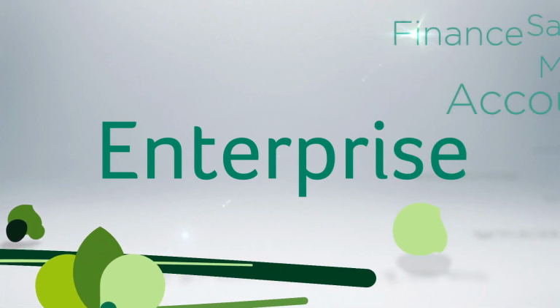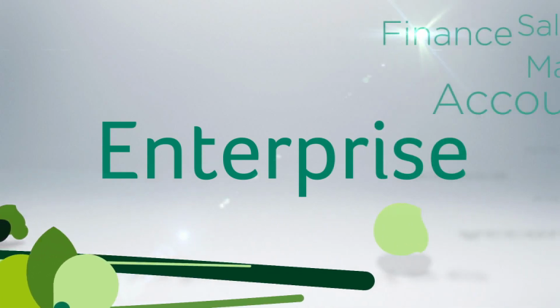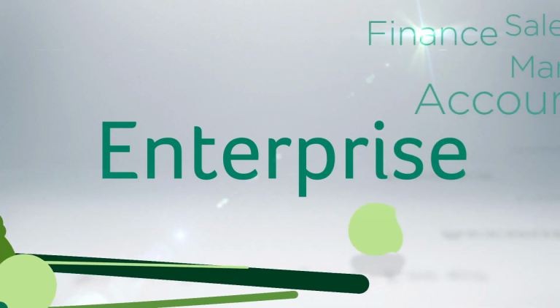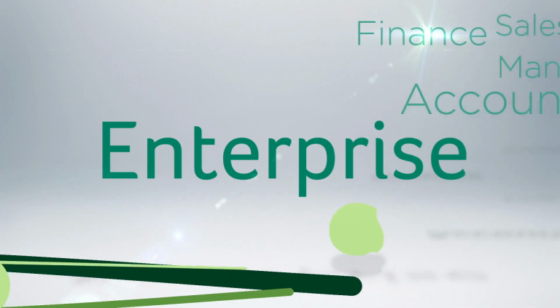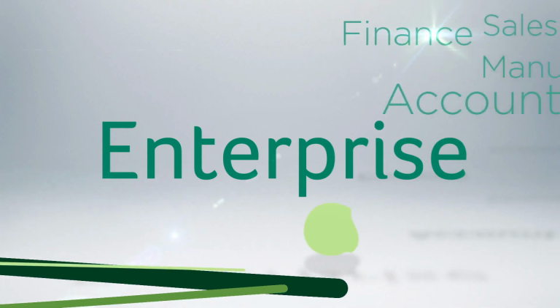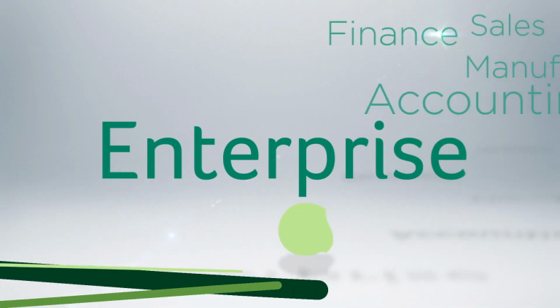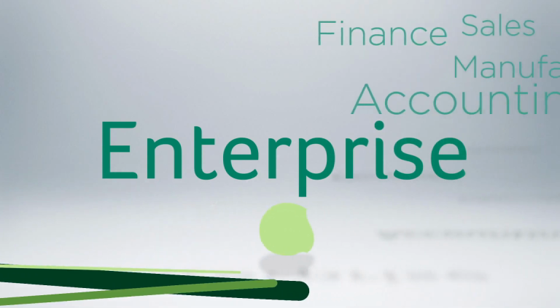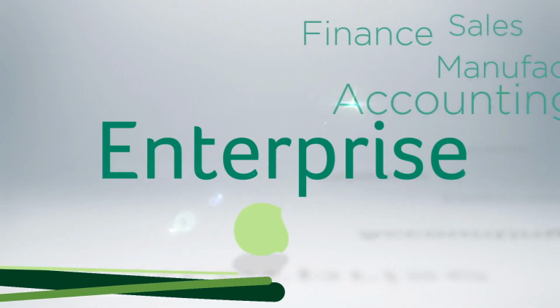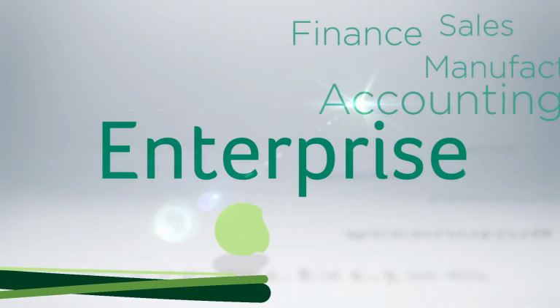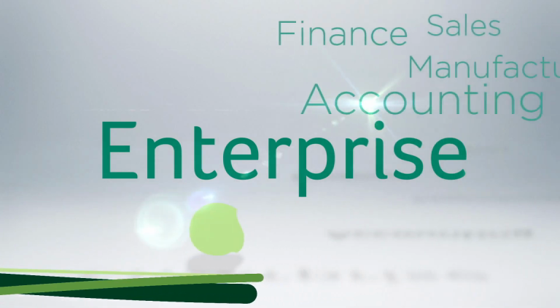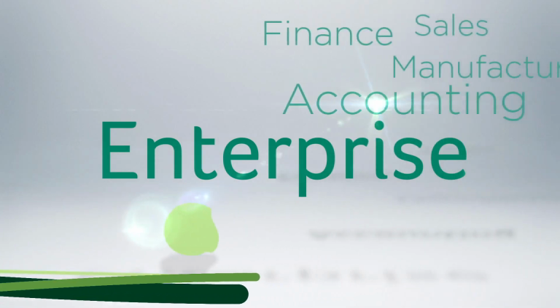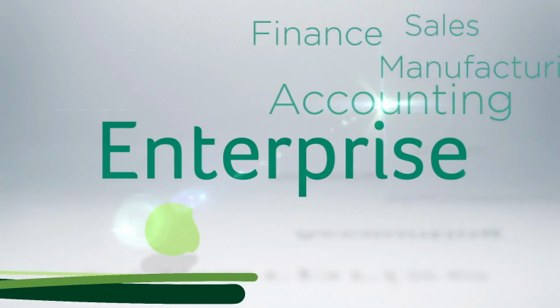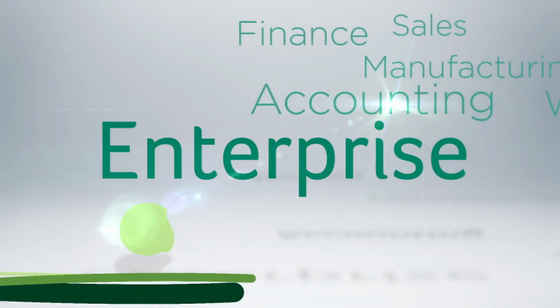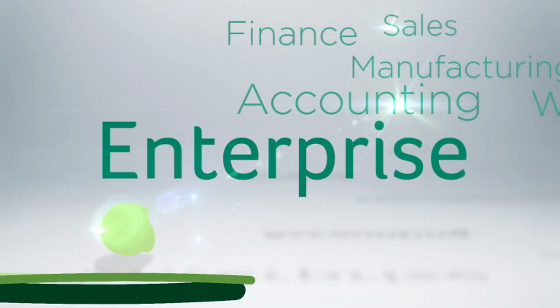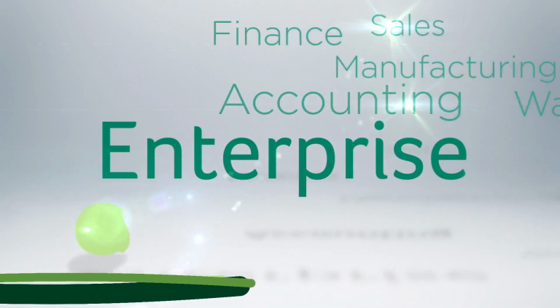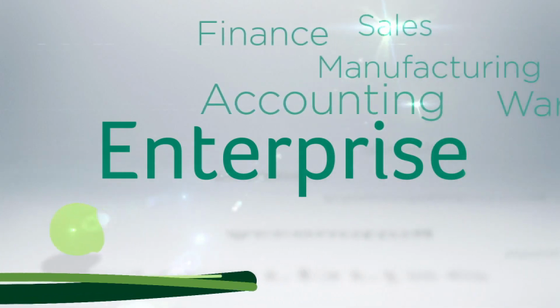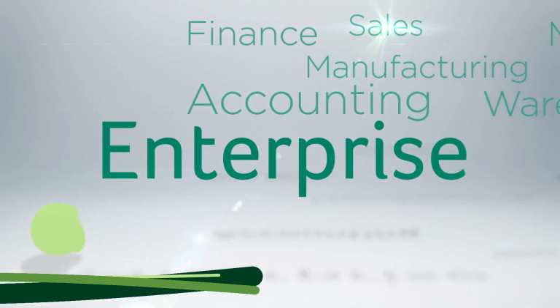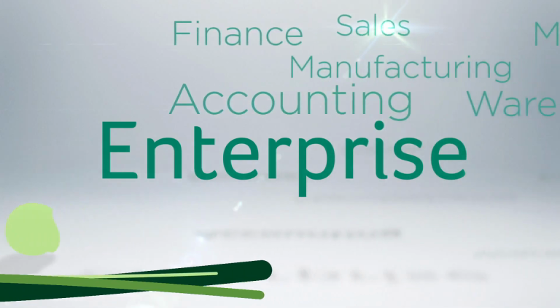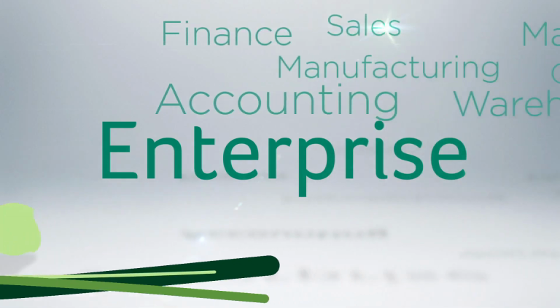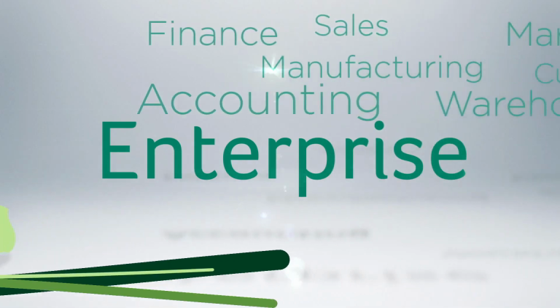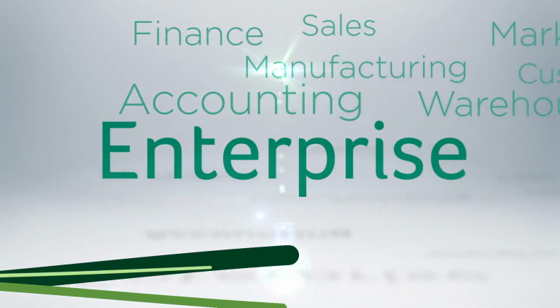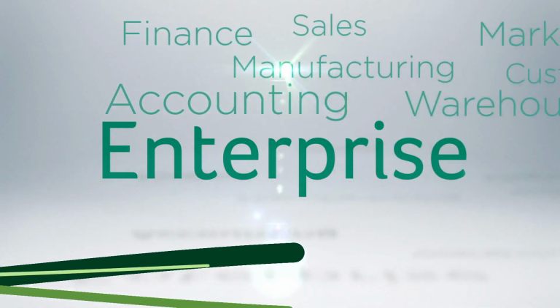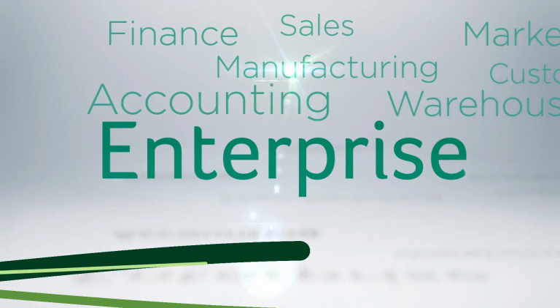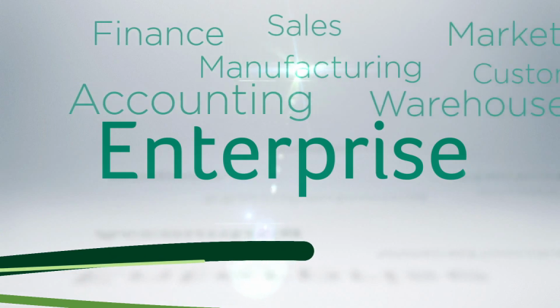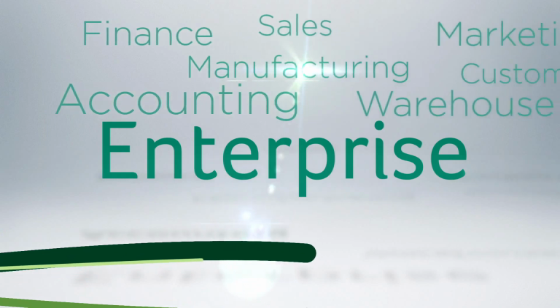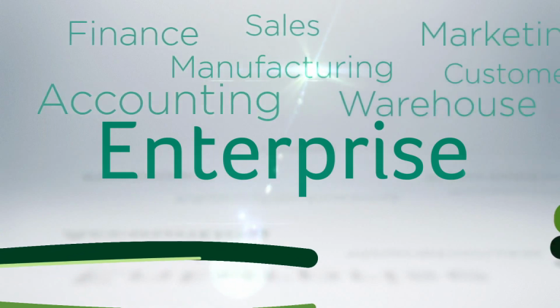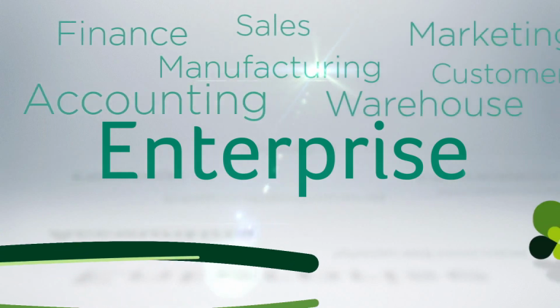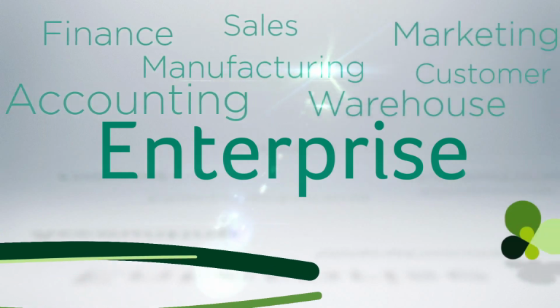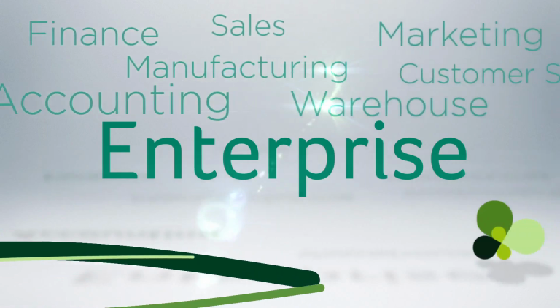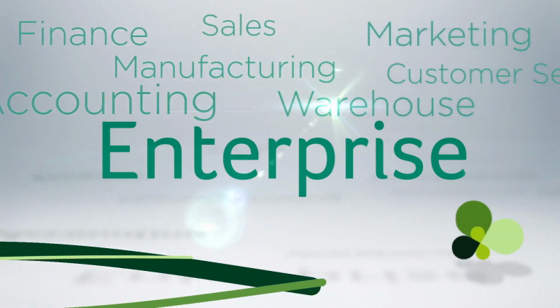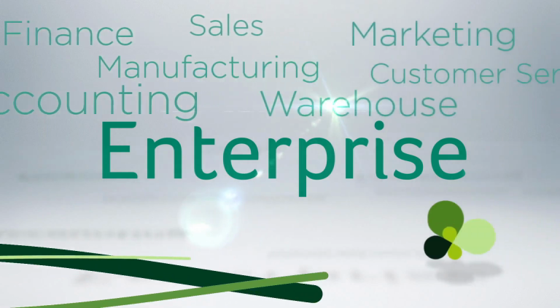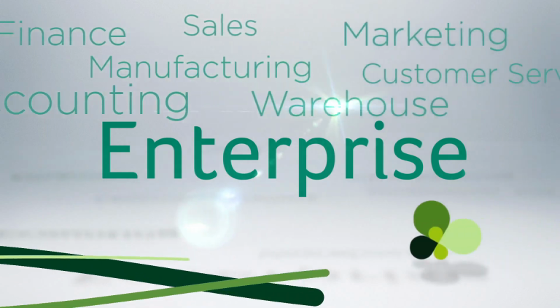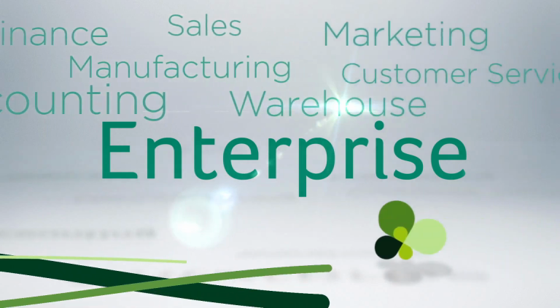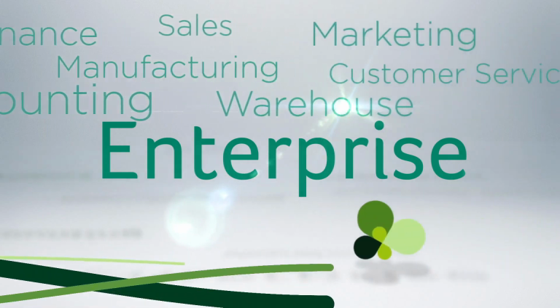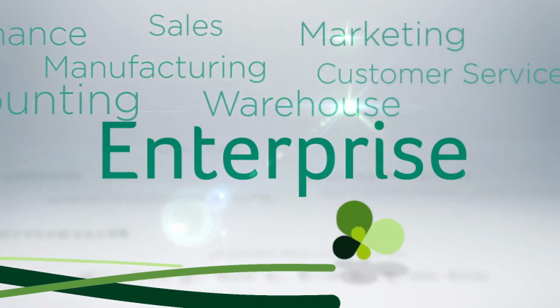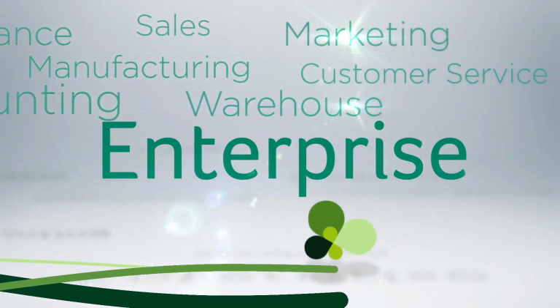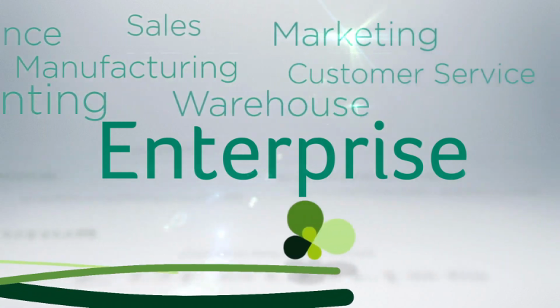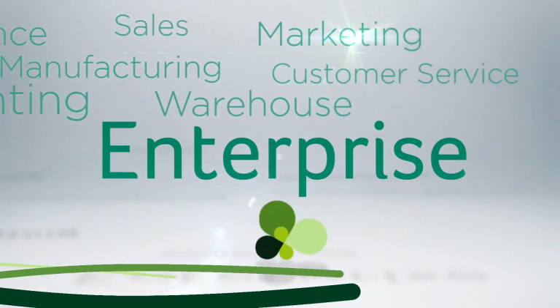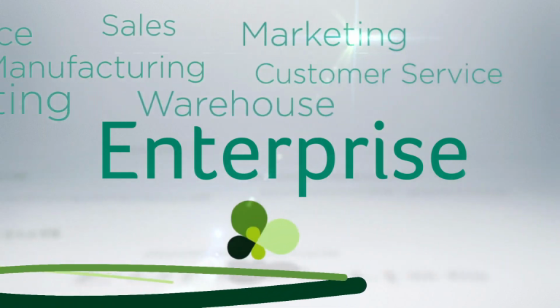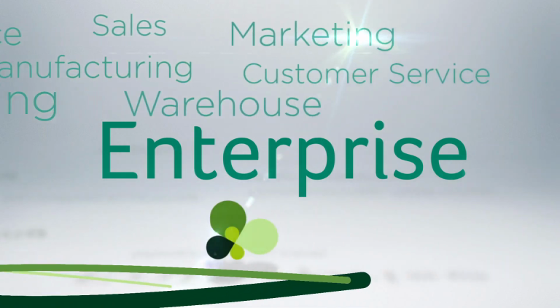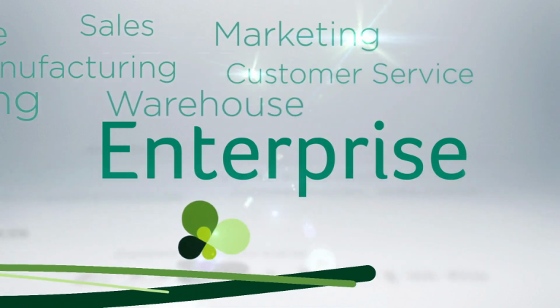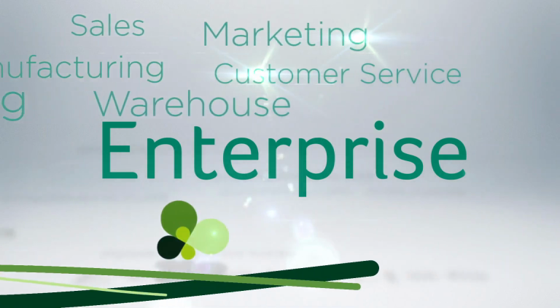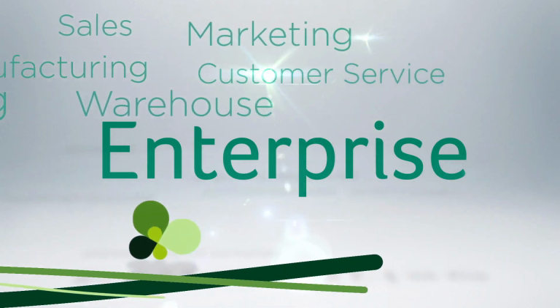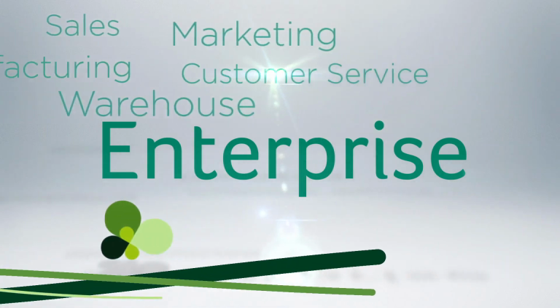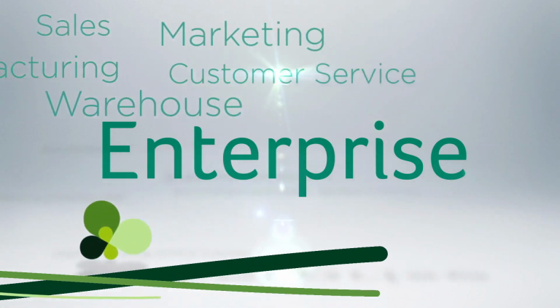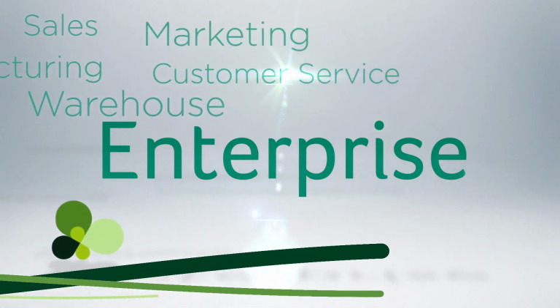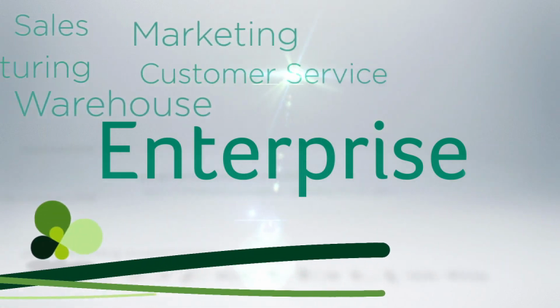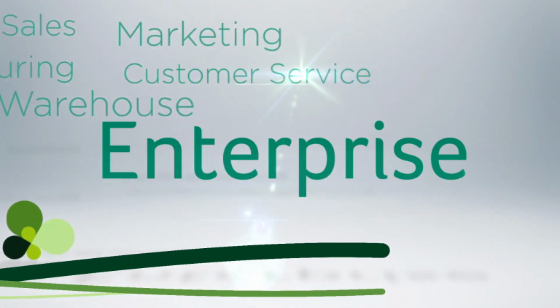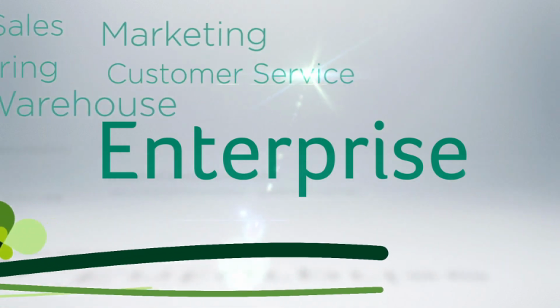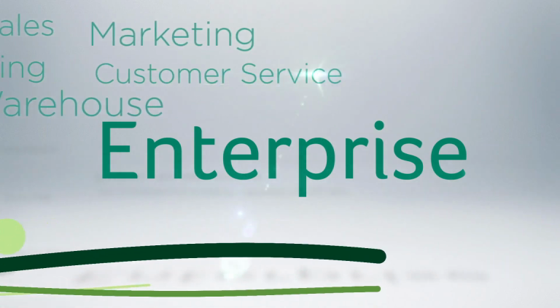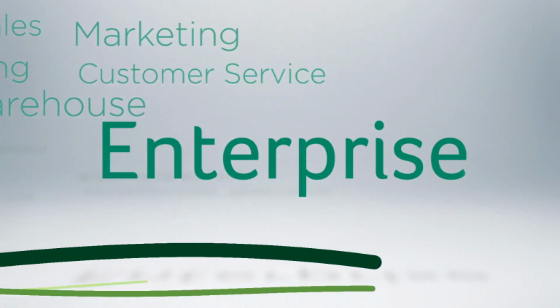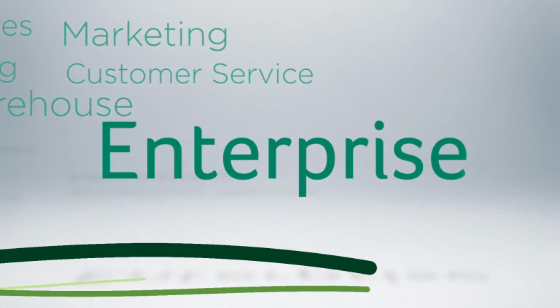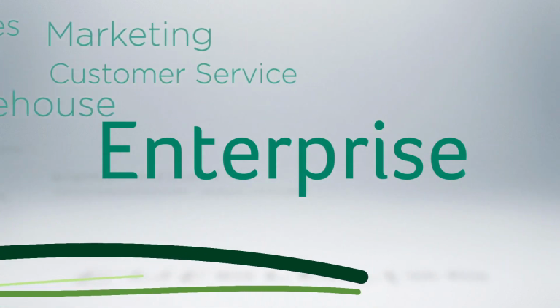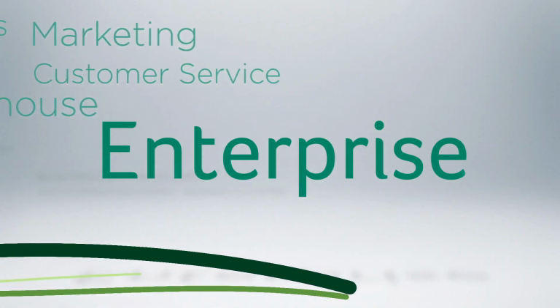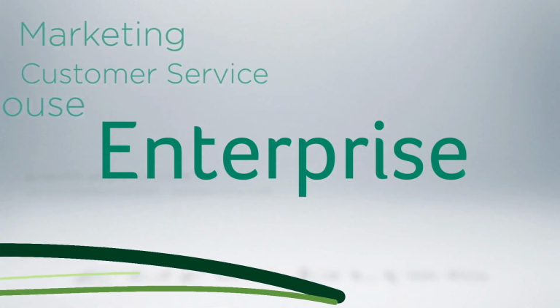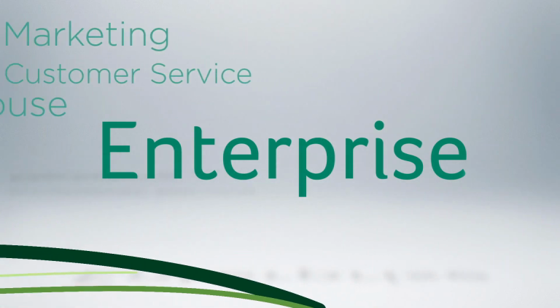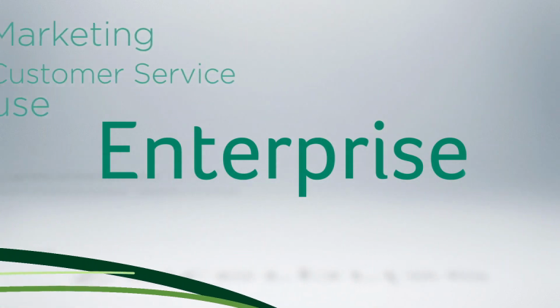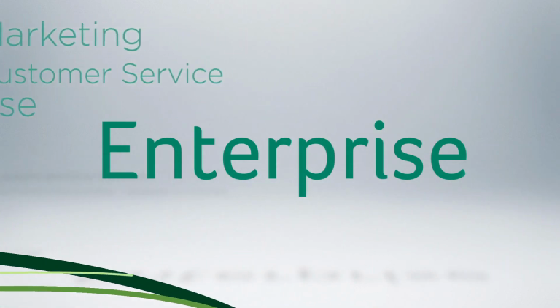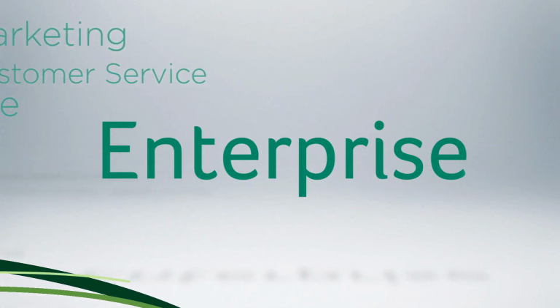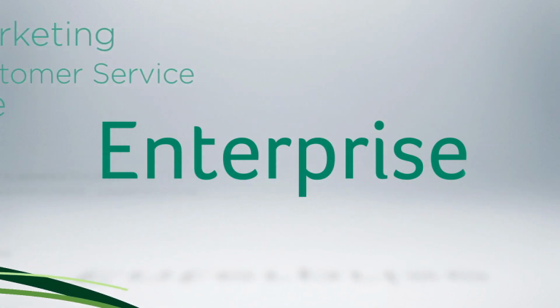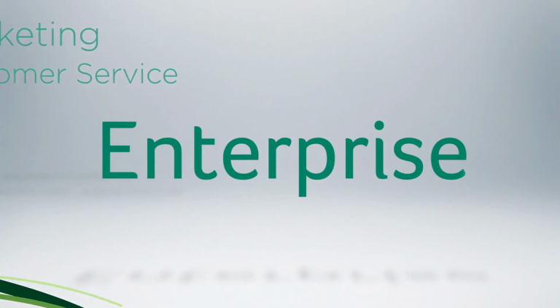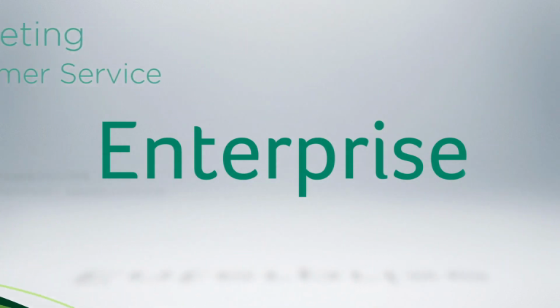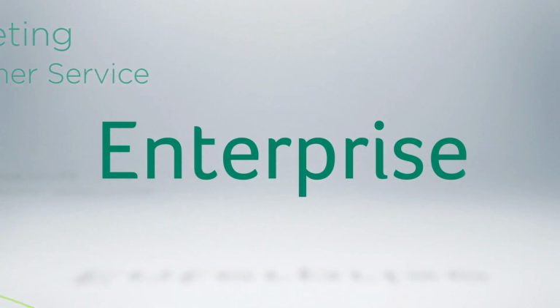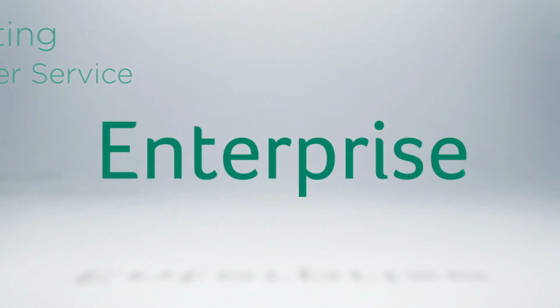Finance, accounting, sales, manufacturing, warehouse, marketing, customer service. Everything from front to back office.